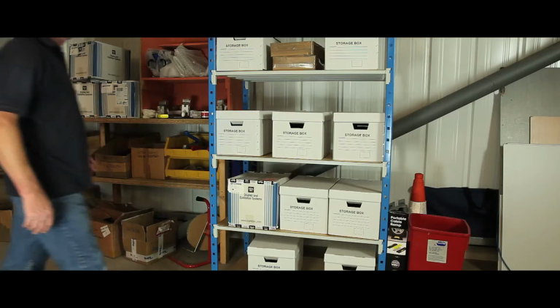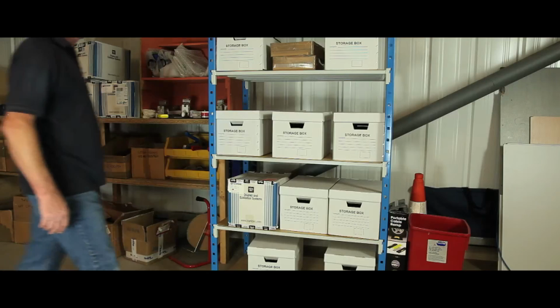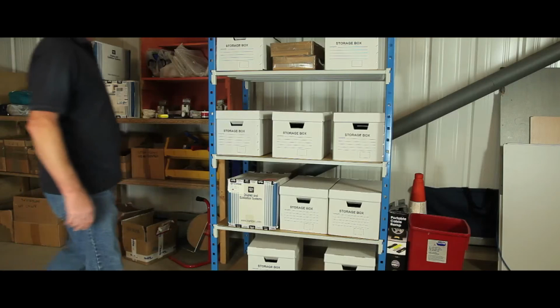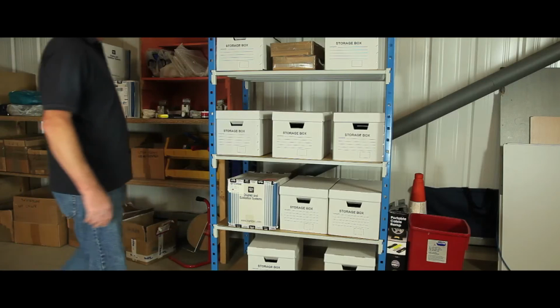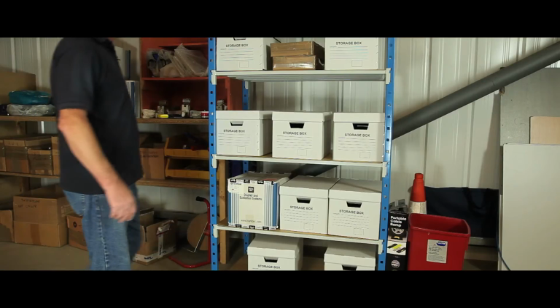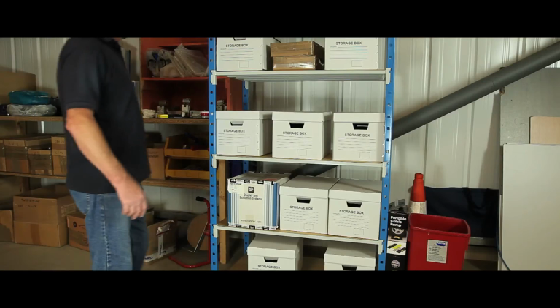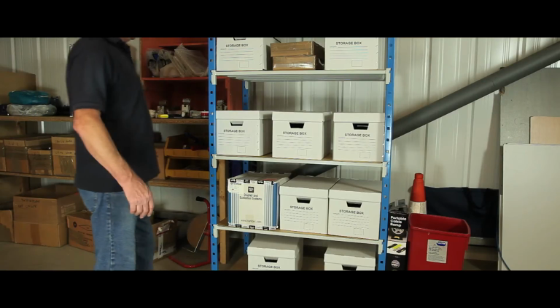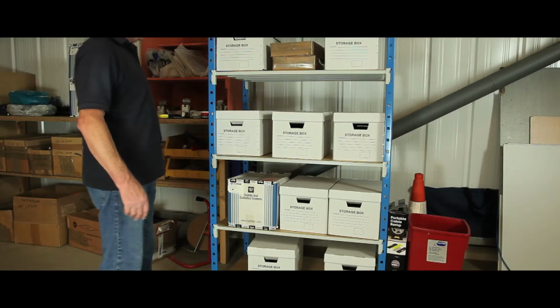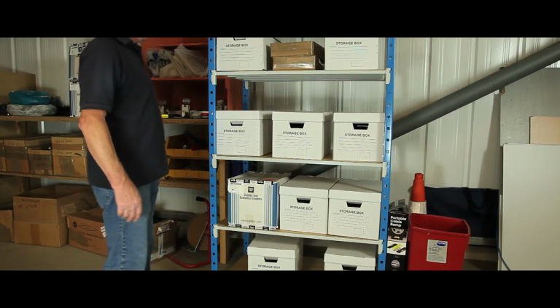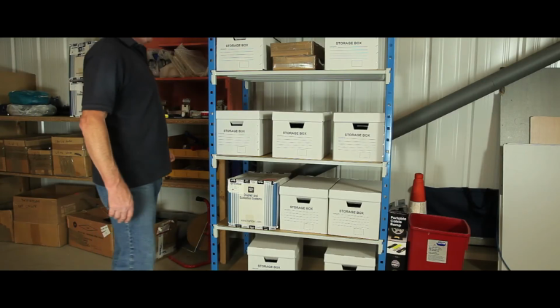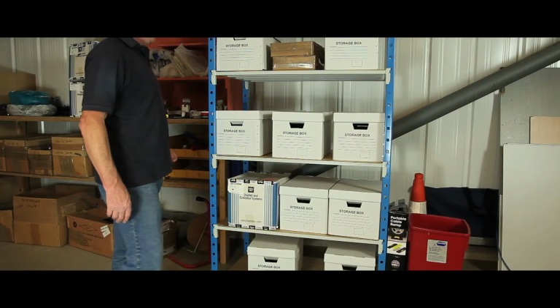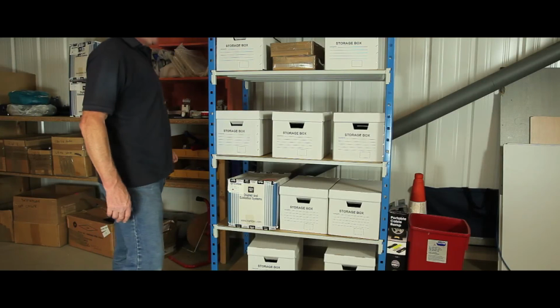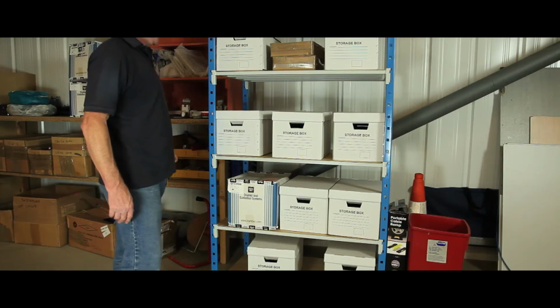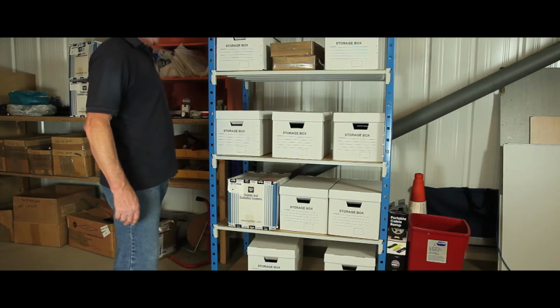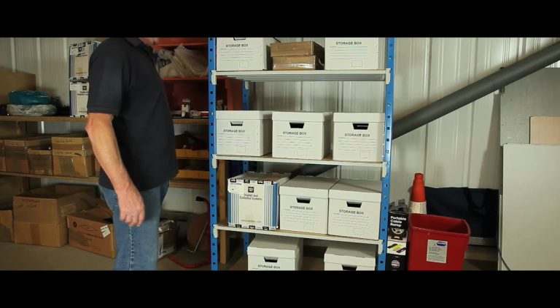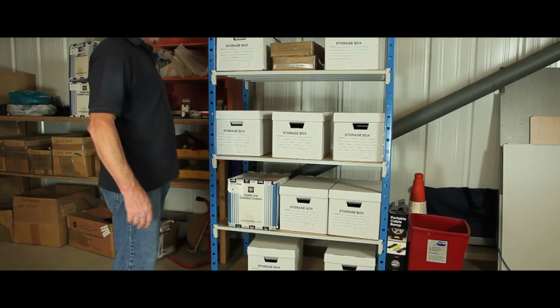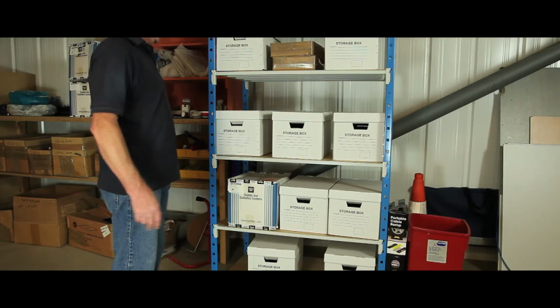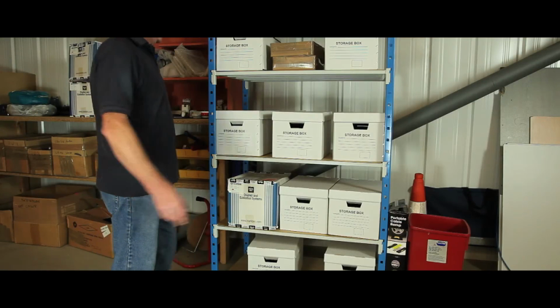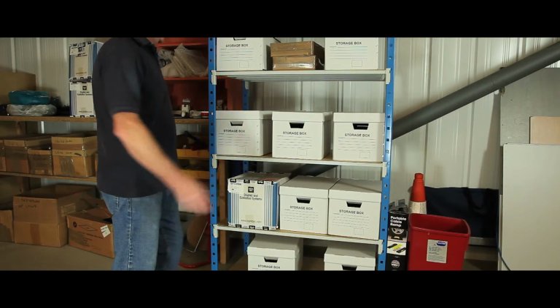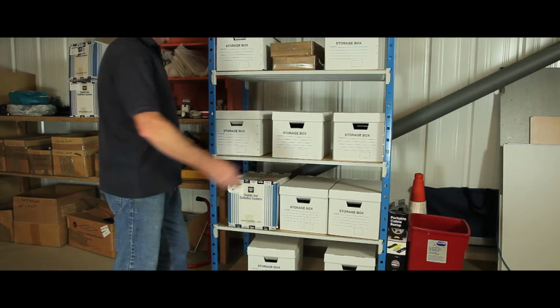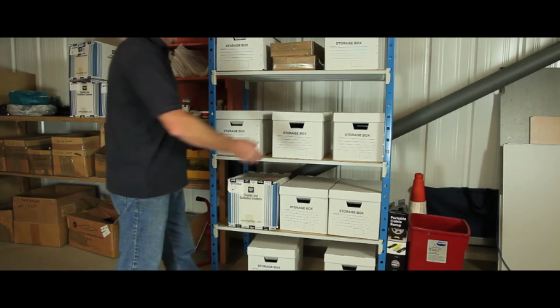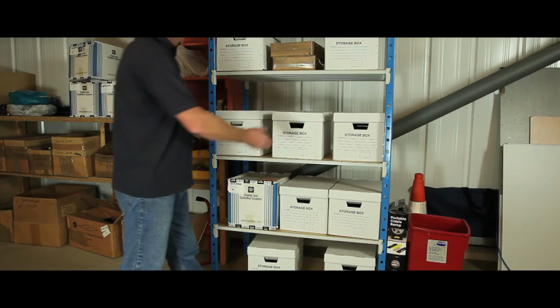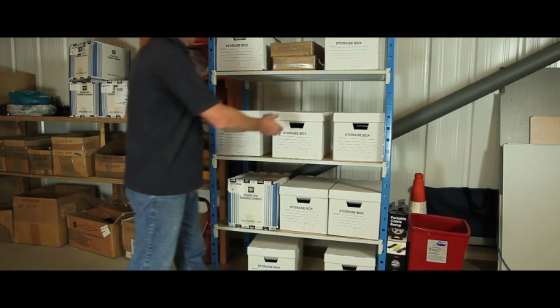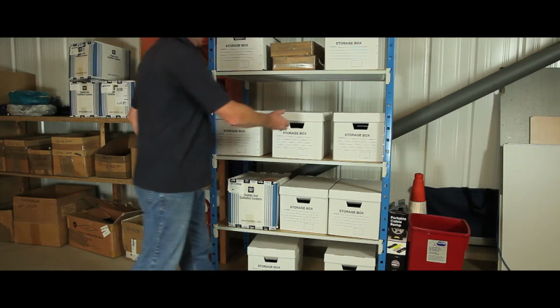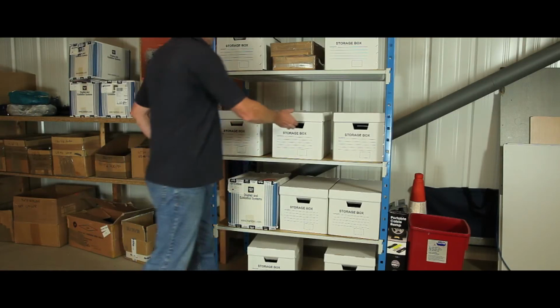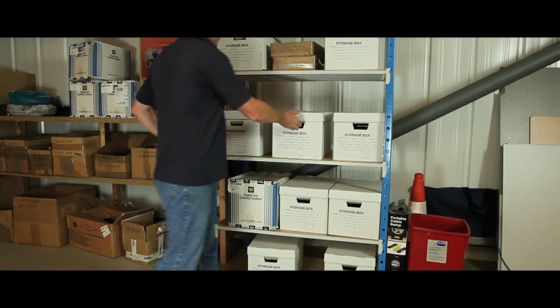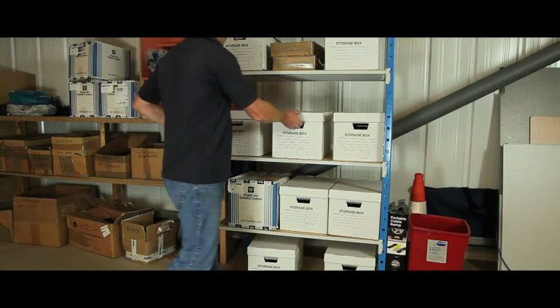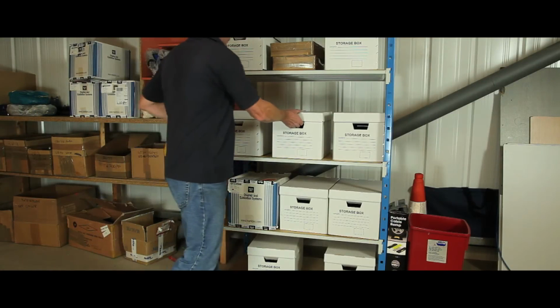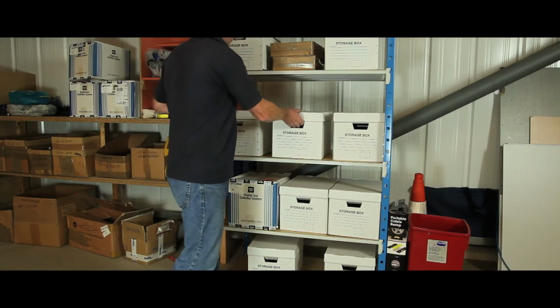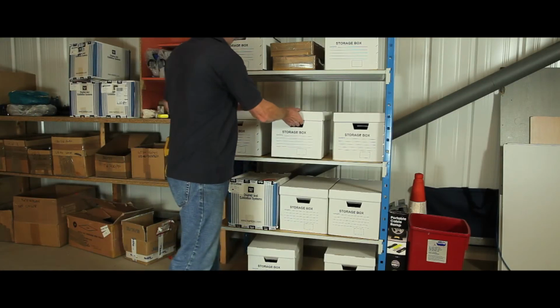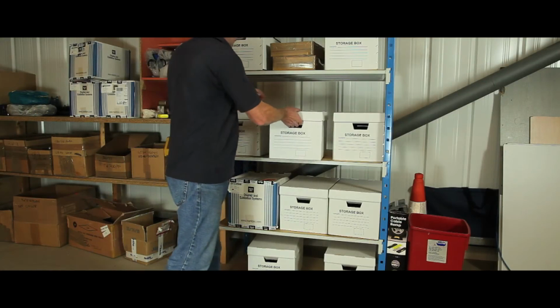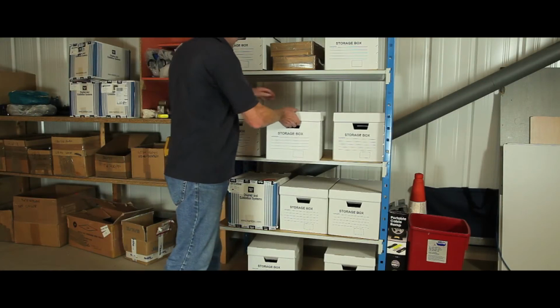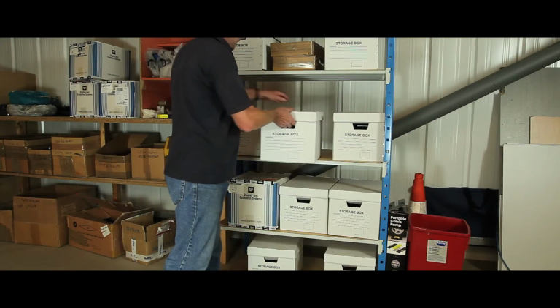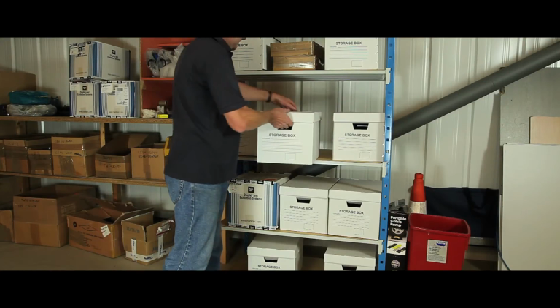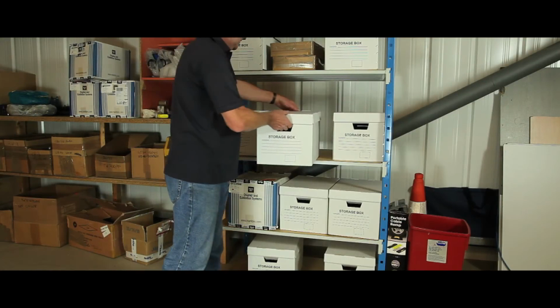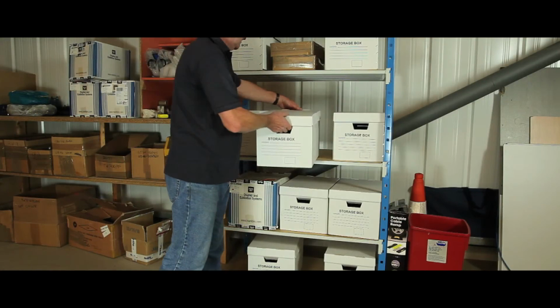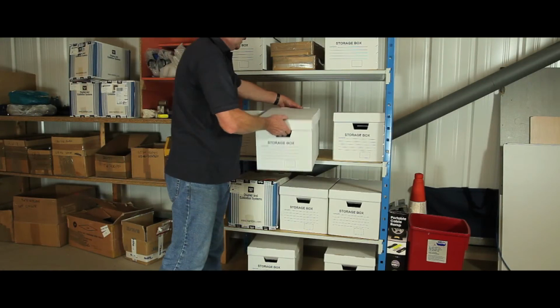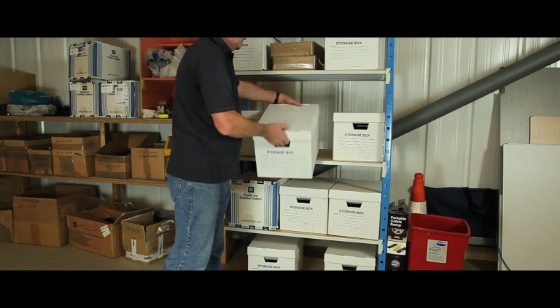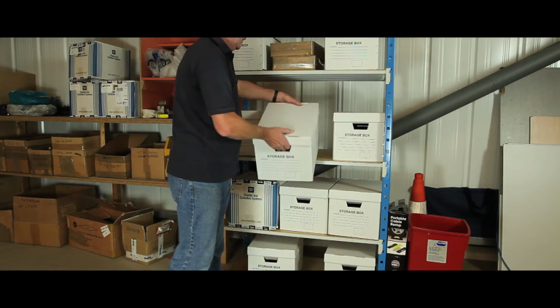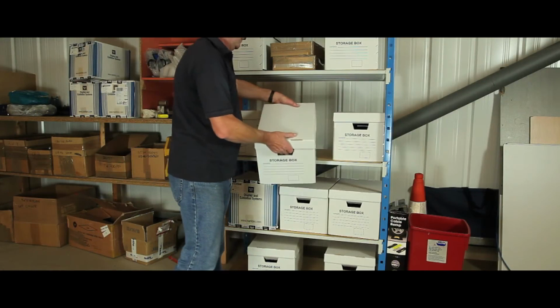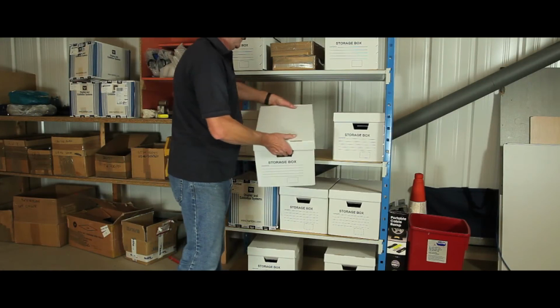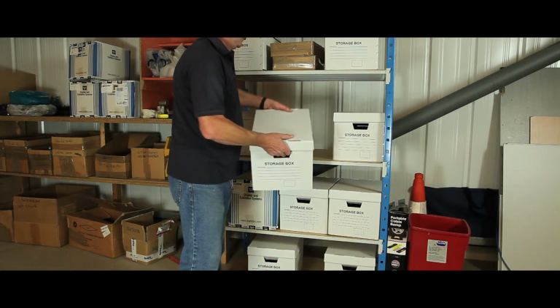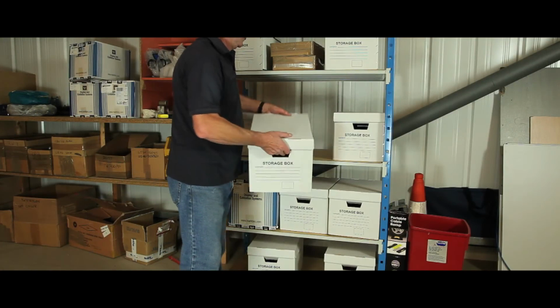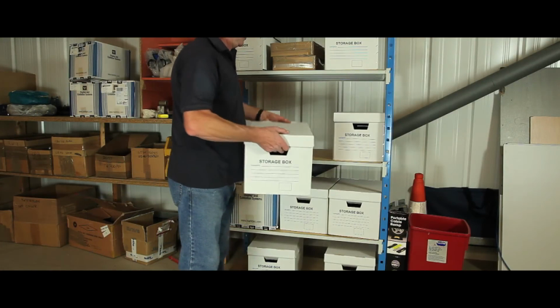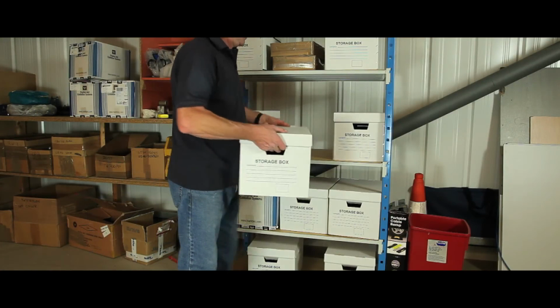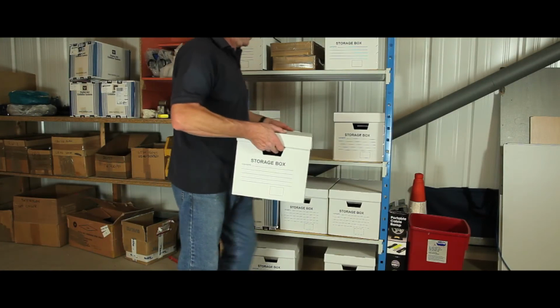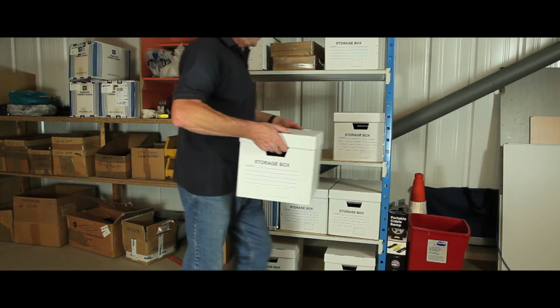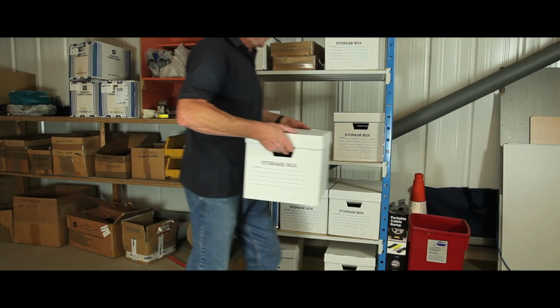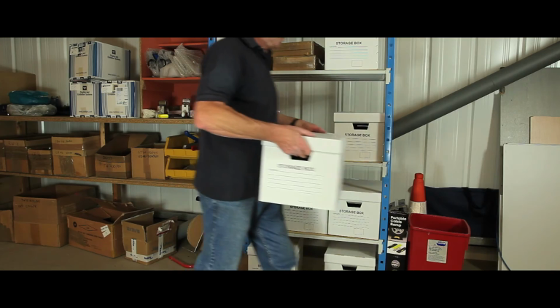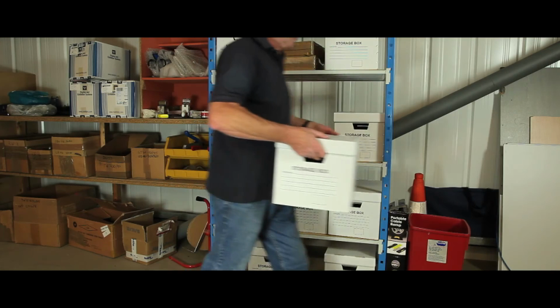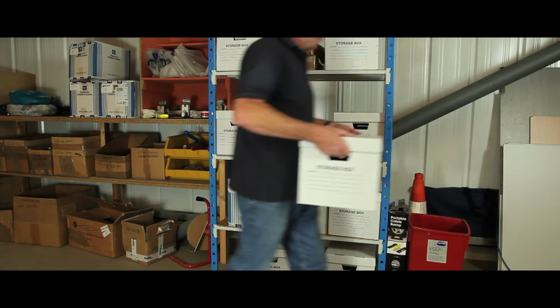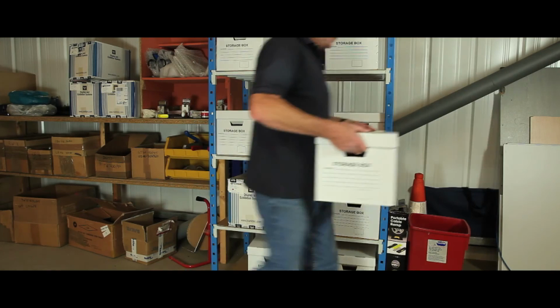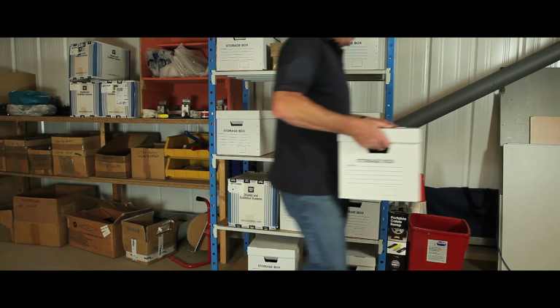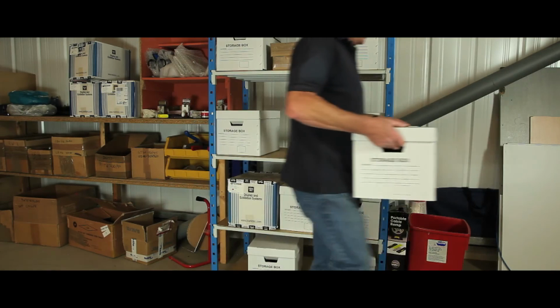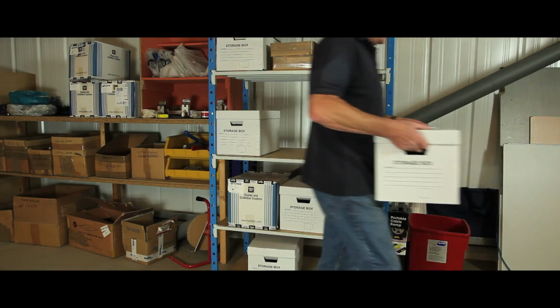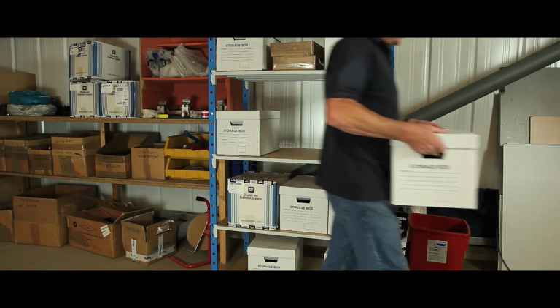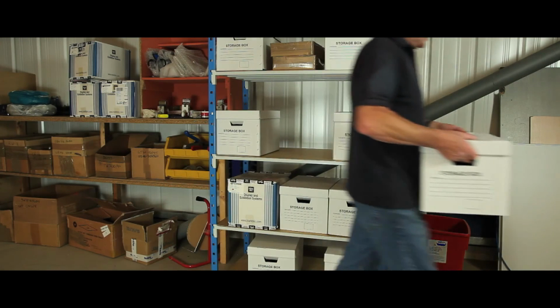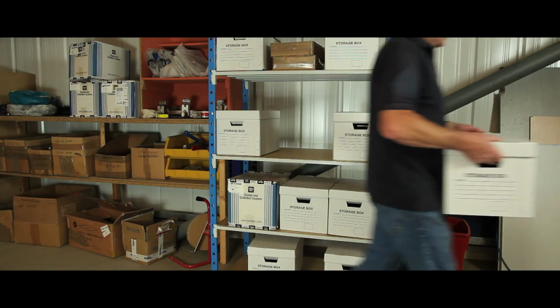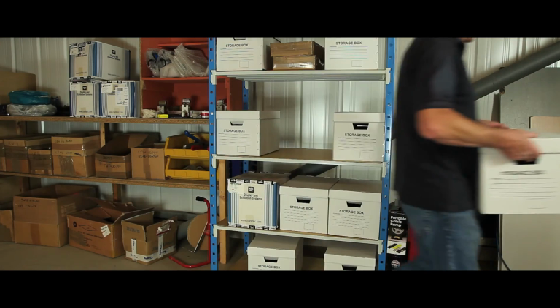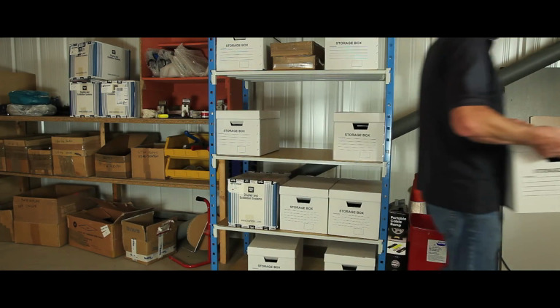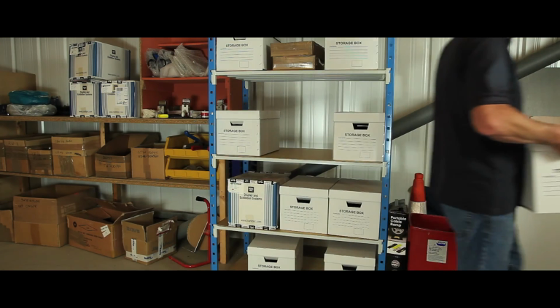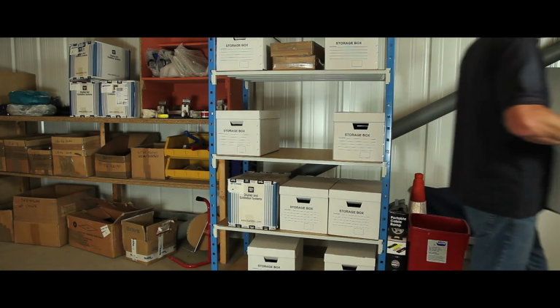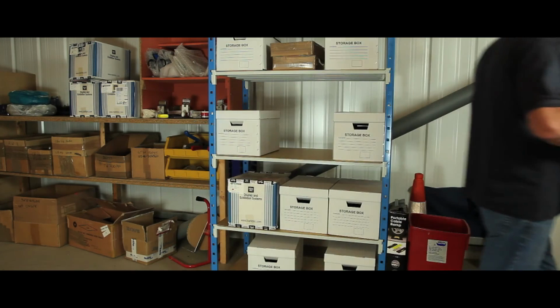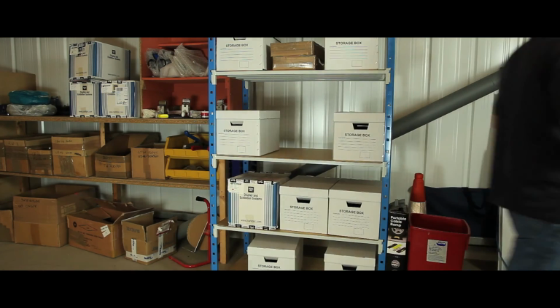The unit can be accessed from all angles, making it easy for staff to use and store items on a daily basis.